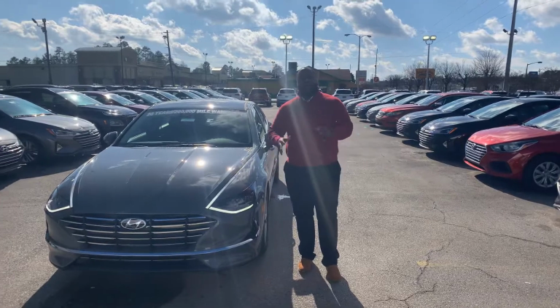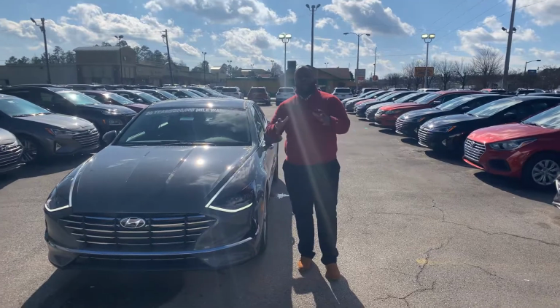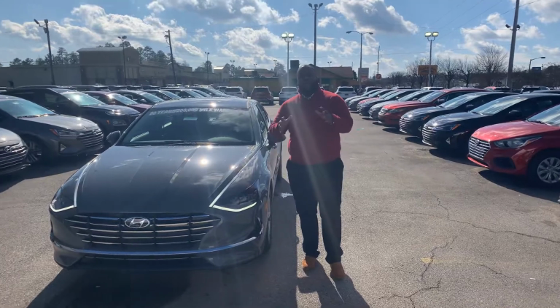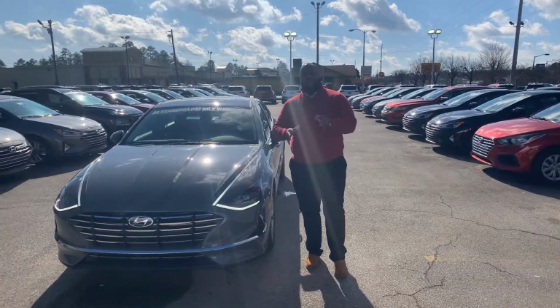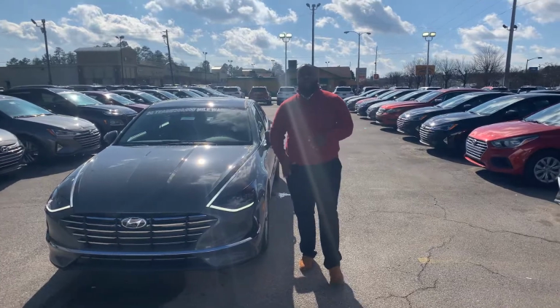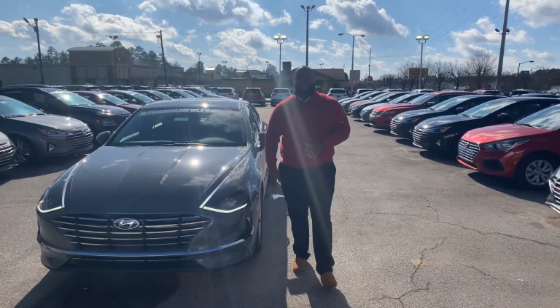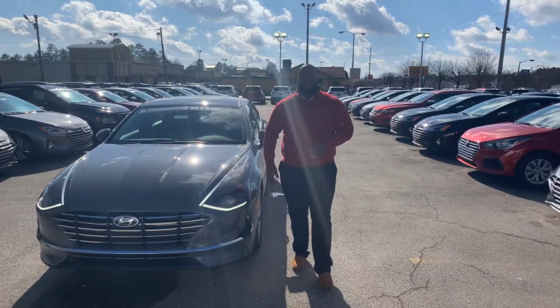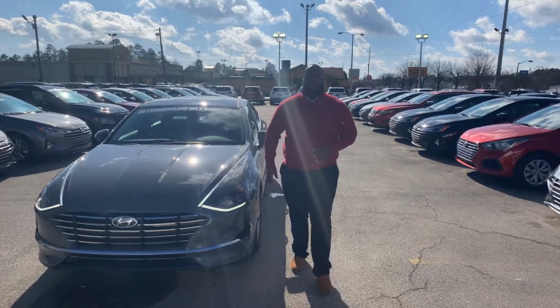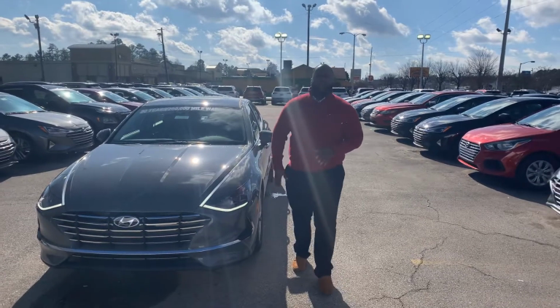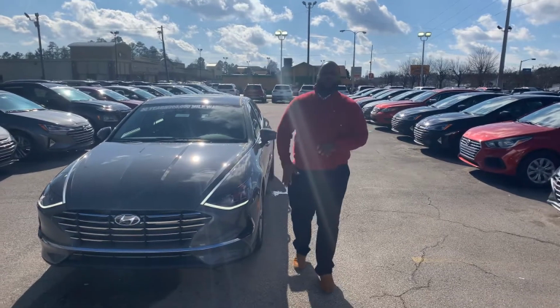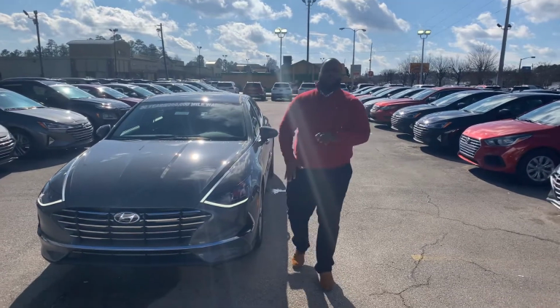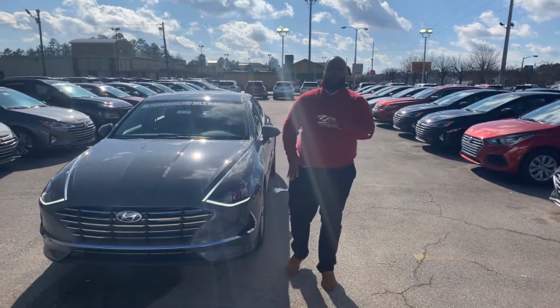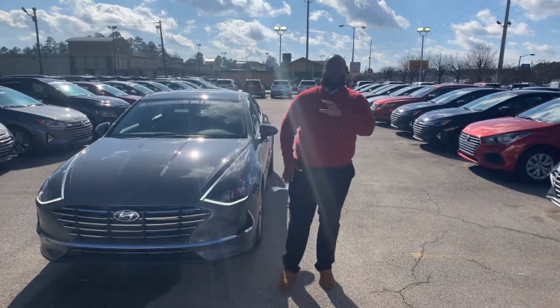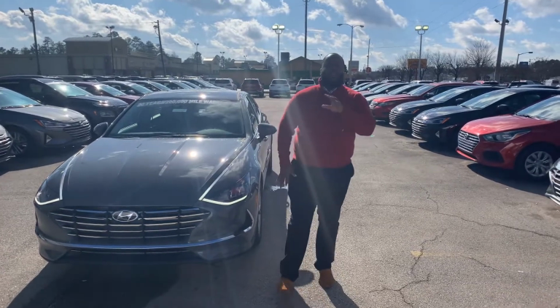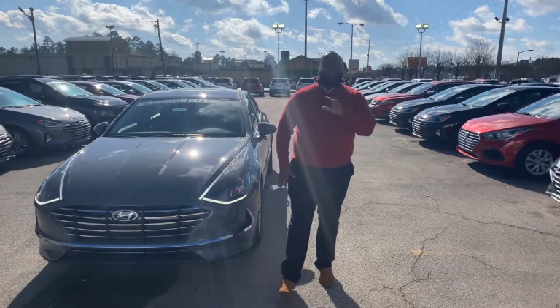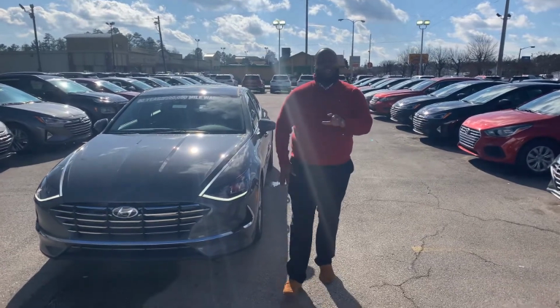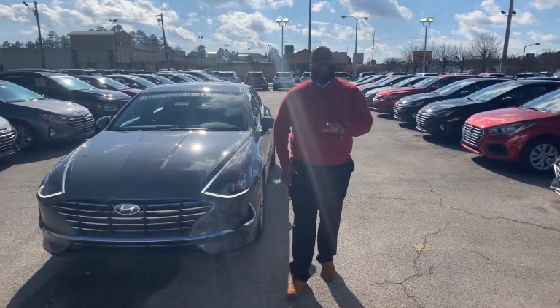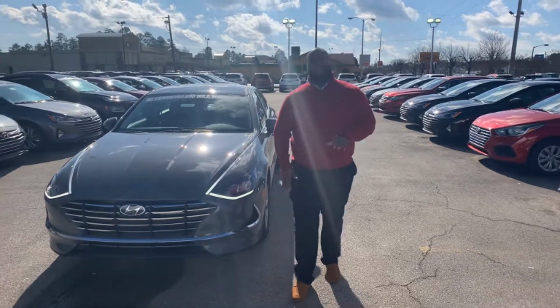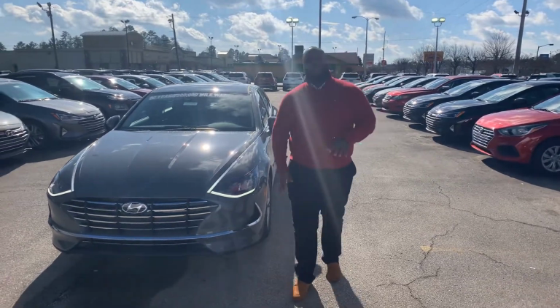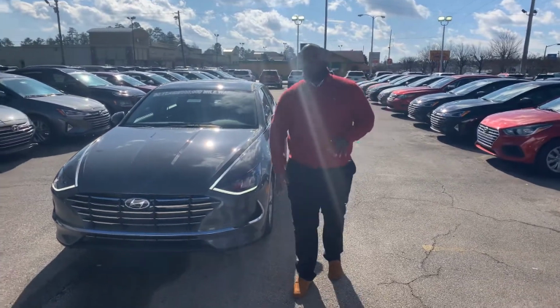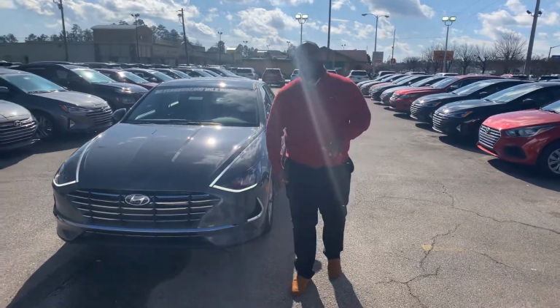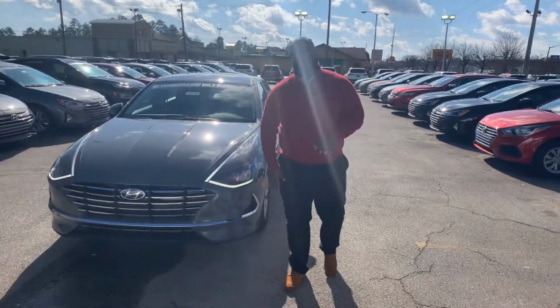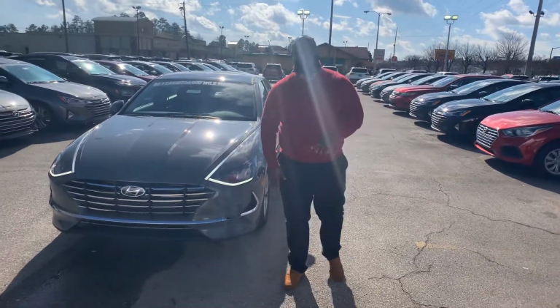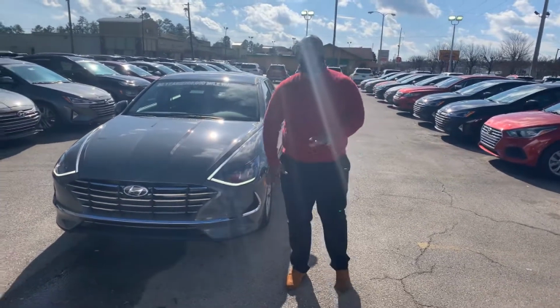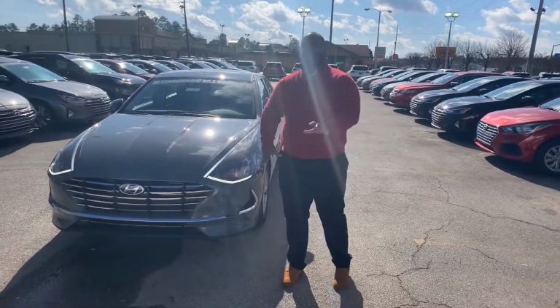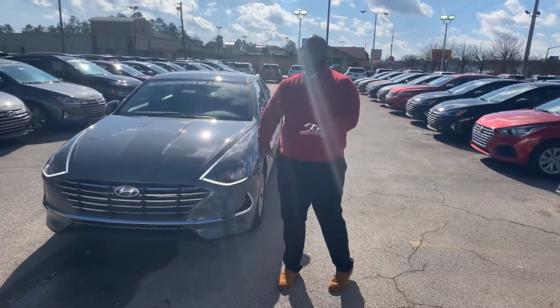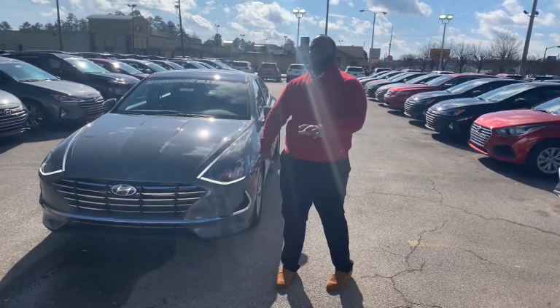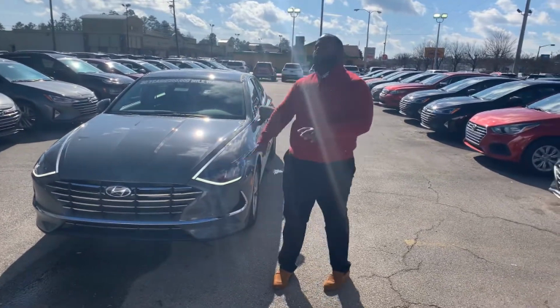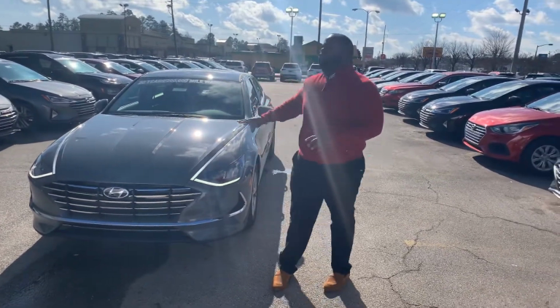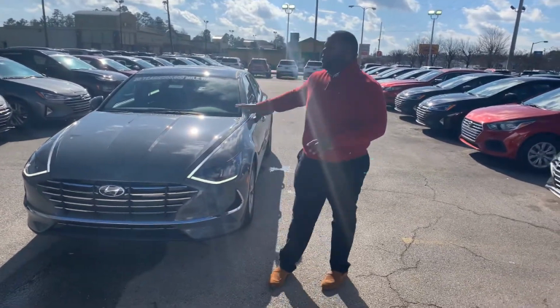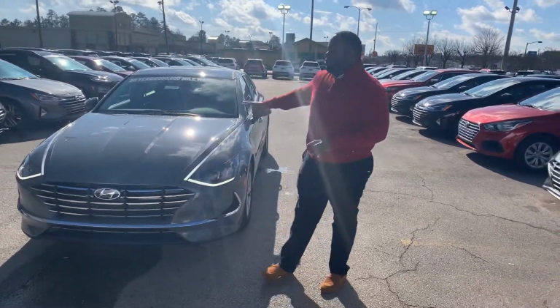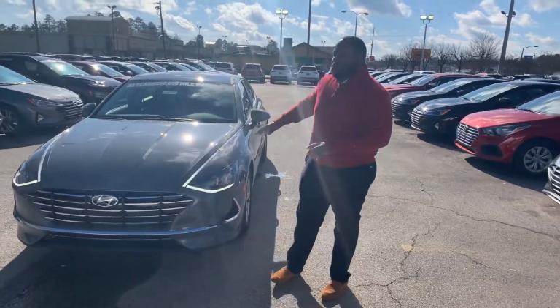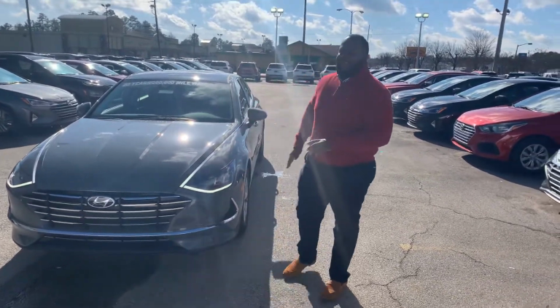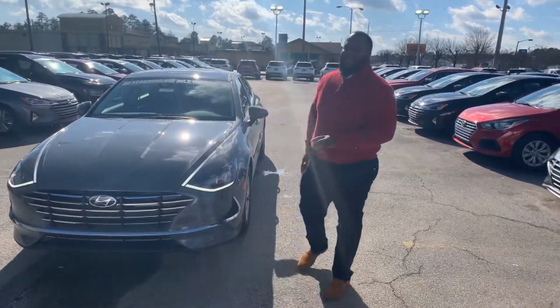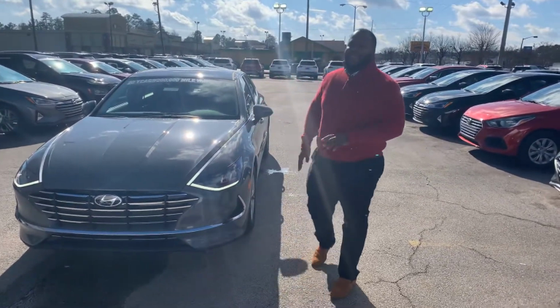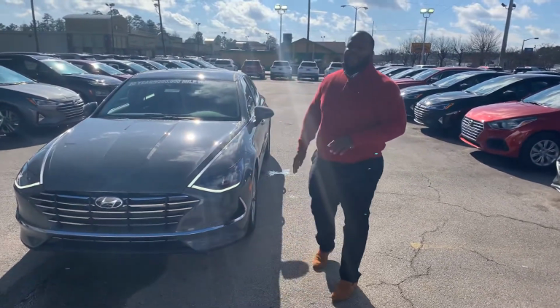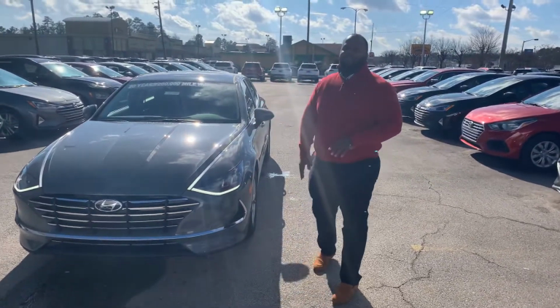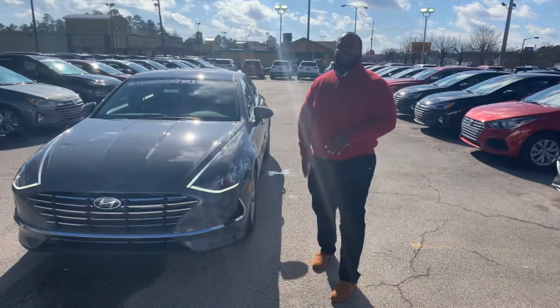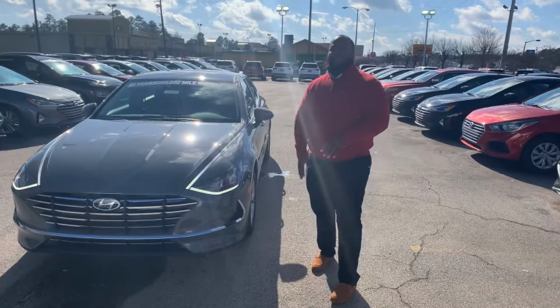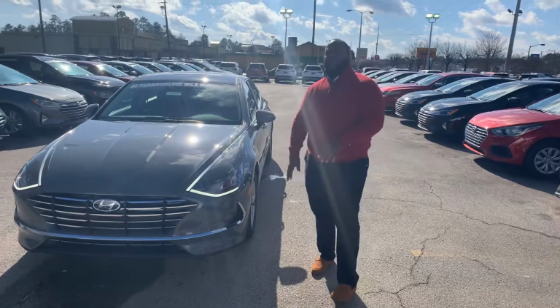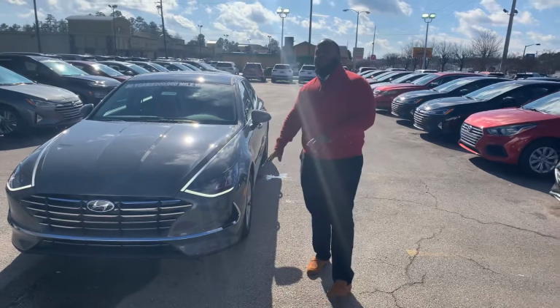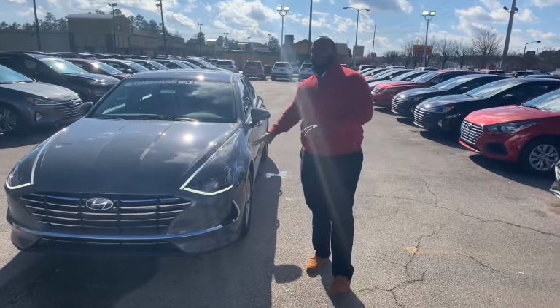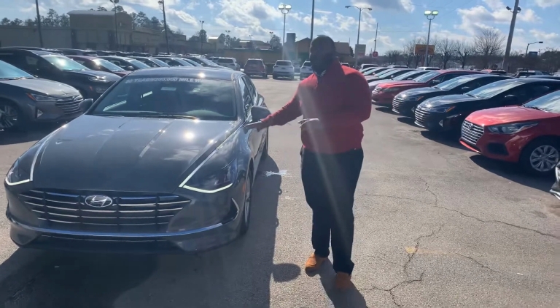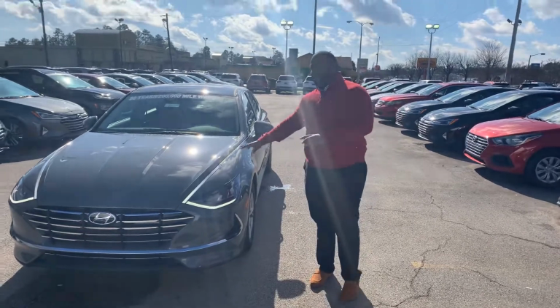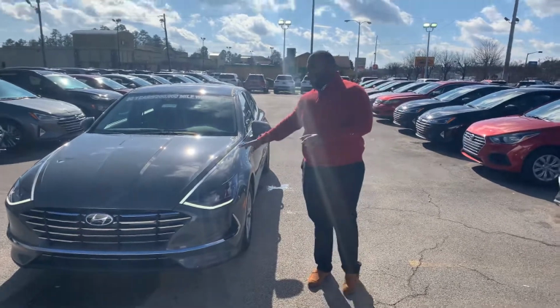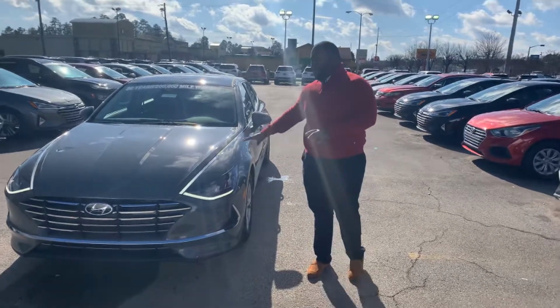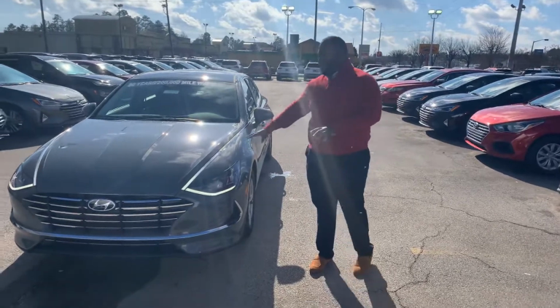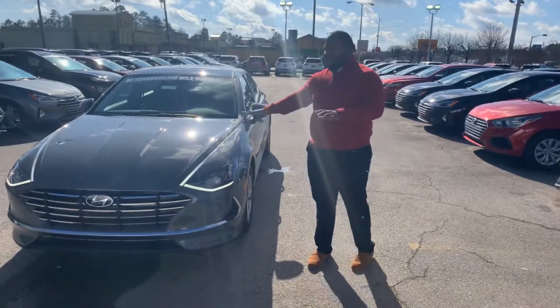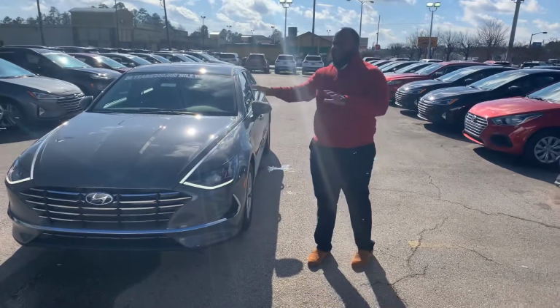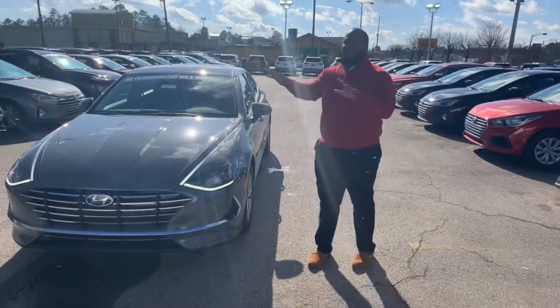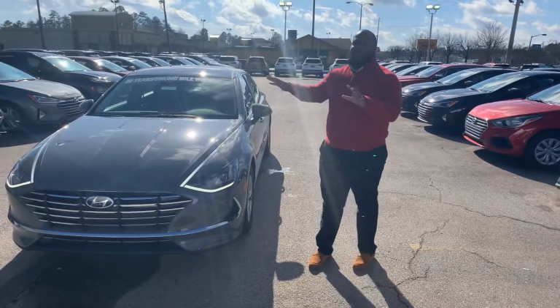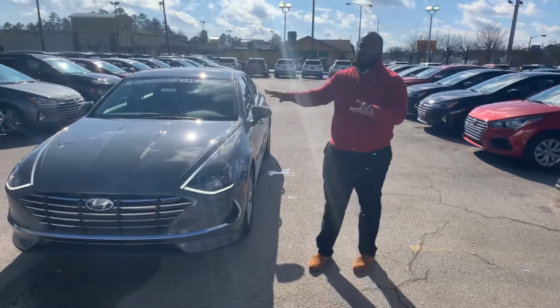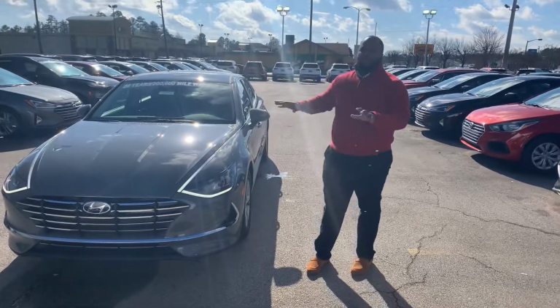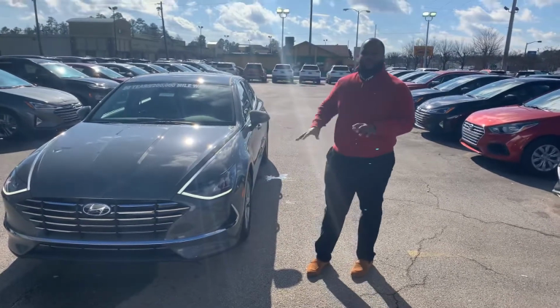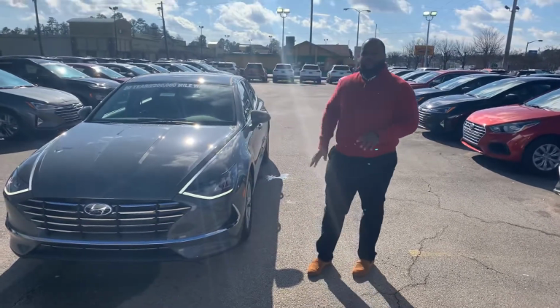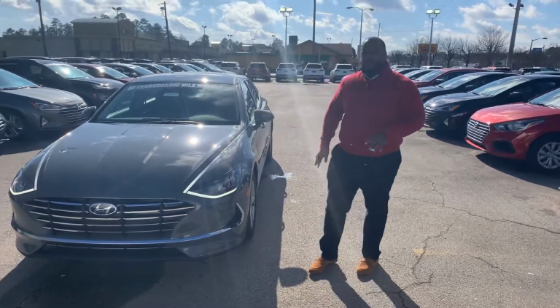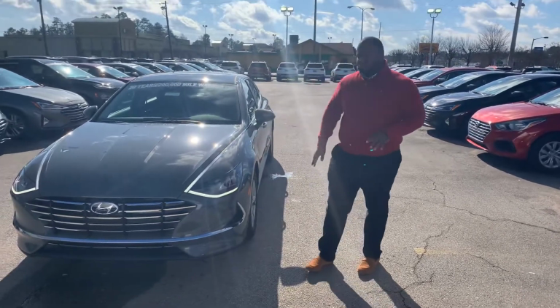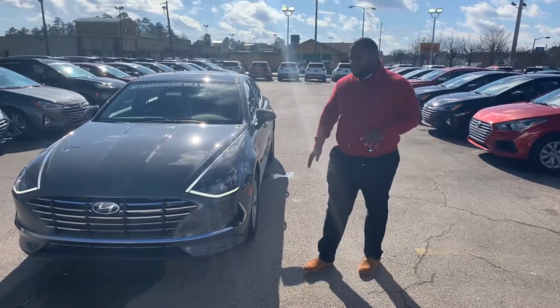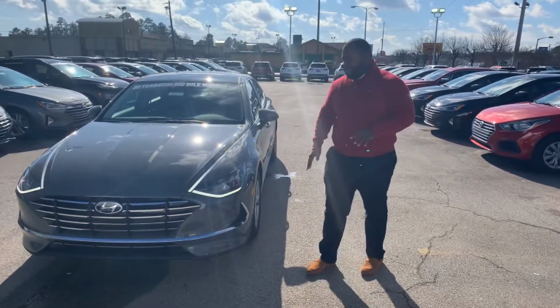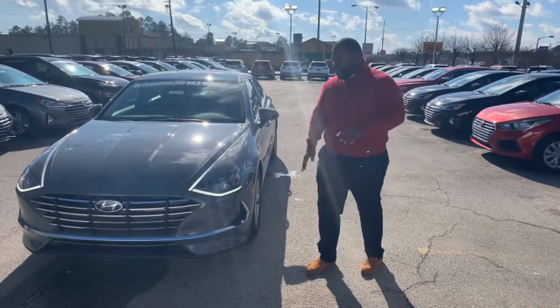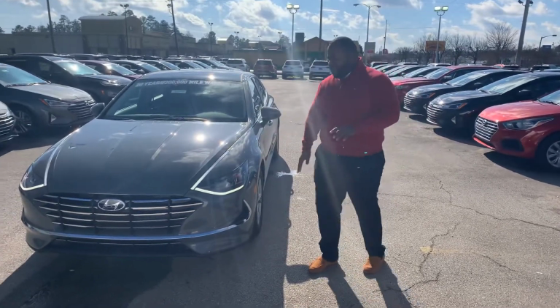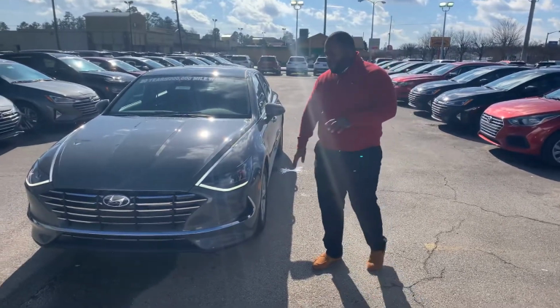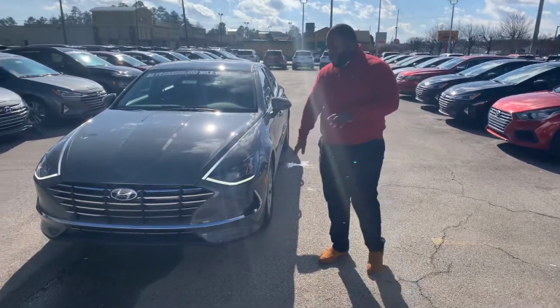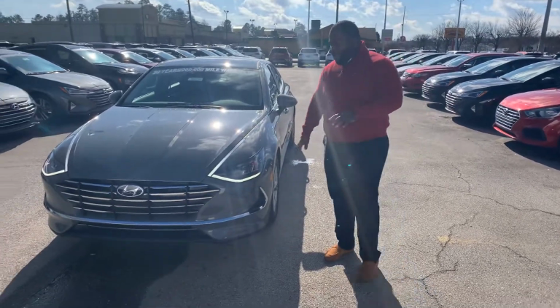Hey, Xavier here from Tamron Hyundai. Thank you for your interest in the brand new 2020 Sonata. You see, you have one right behind me — it's a beautiful vehicle. Let's take a look at it.